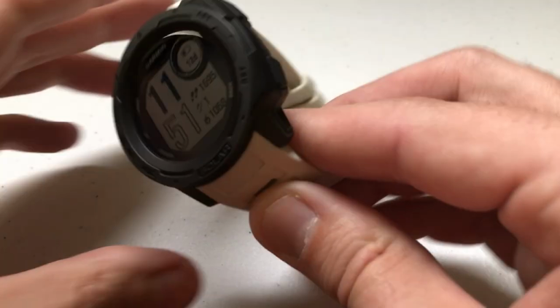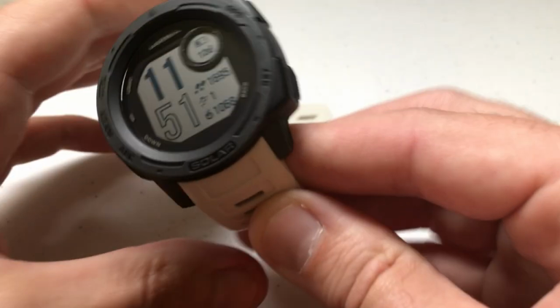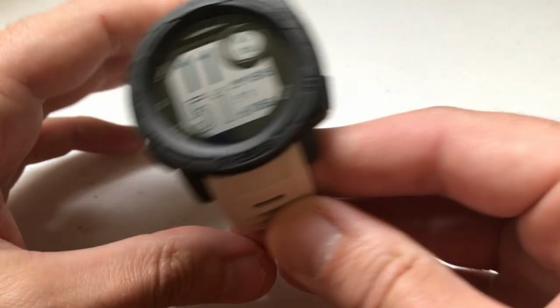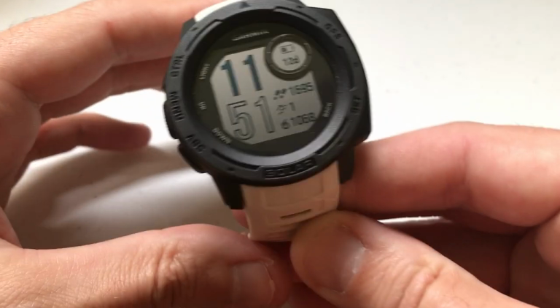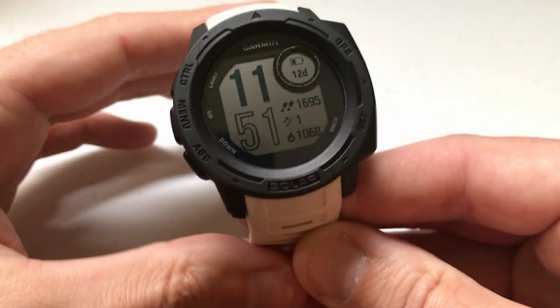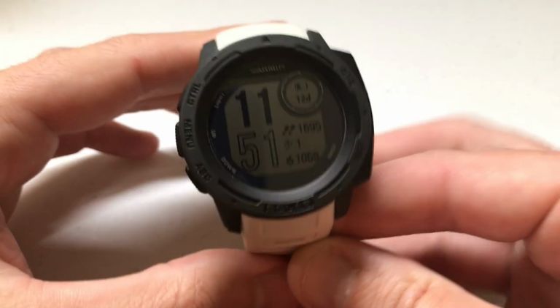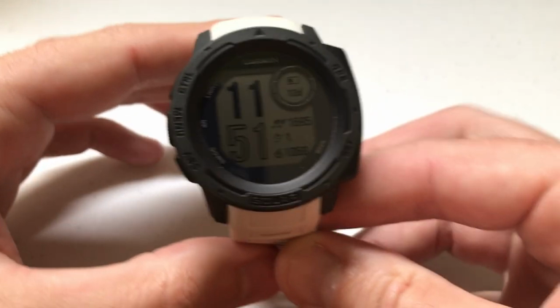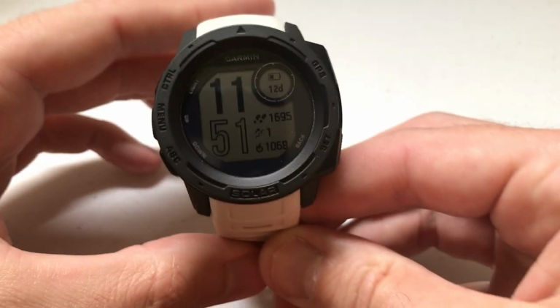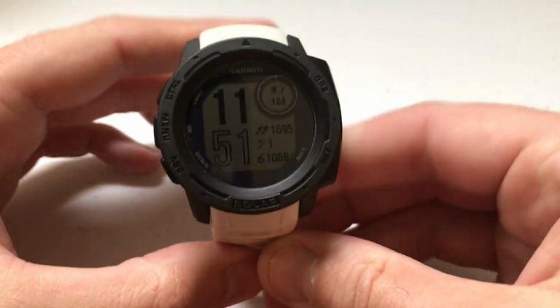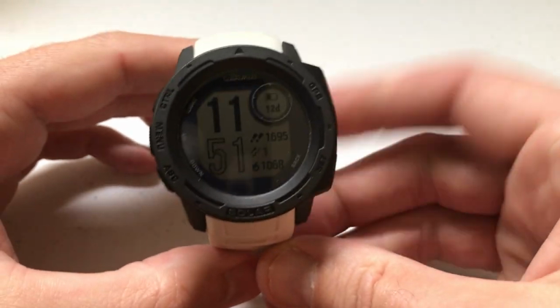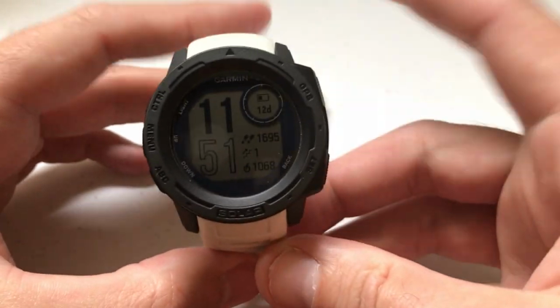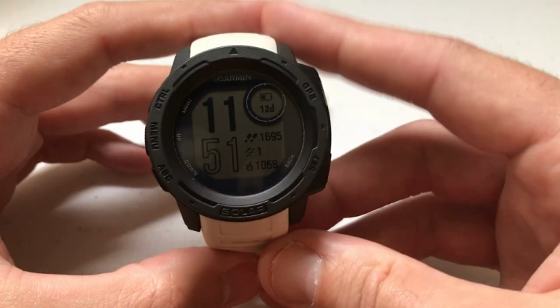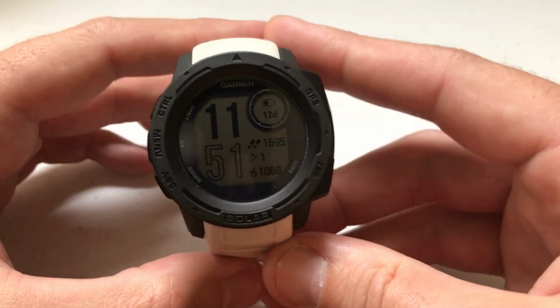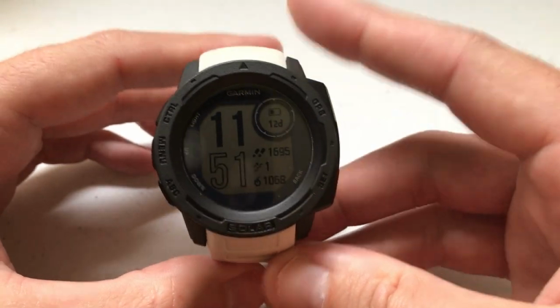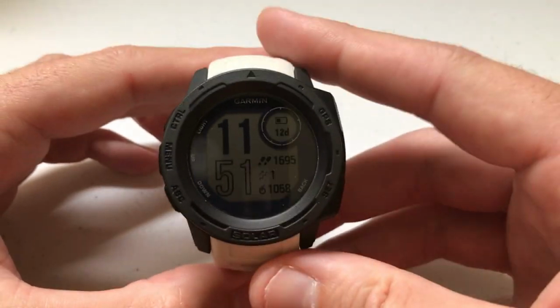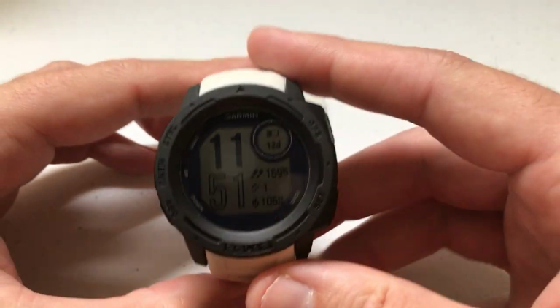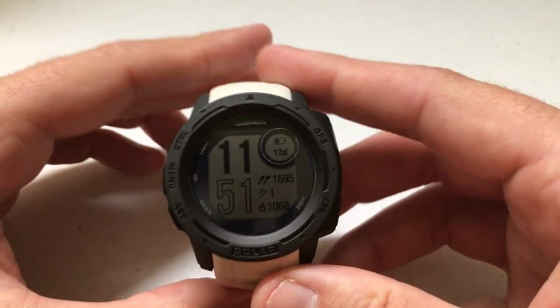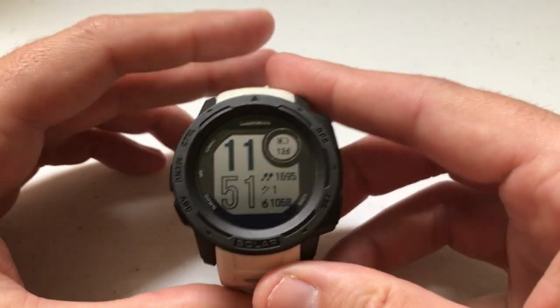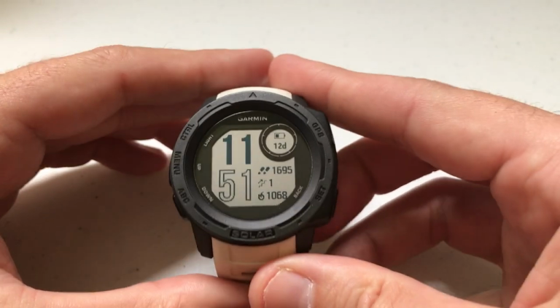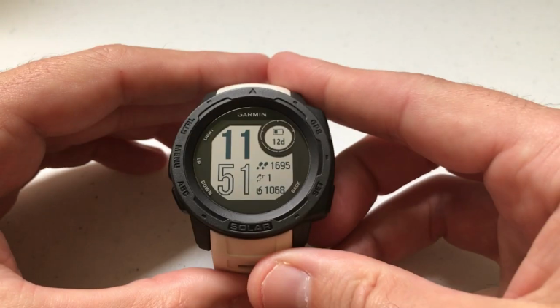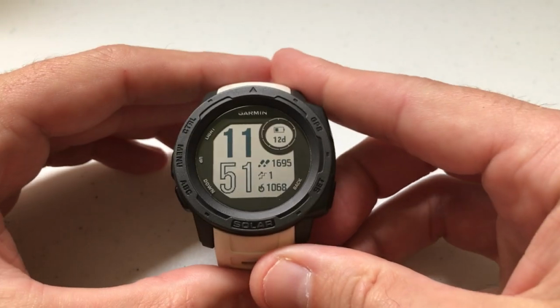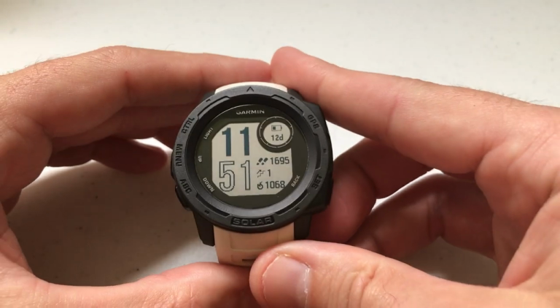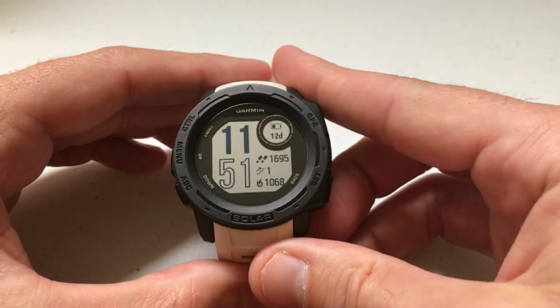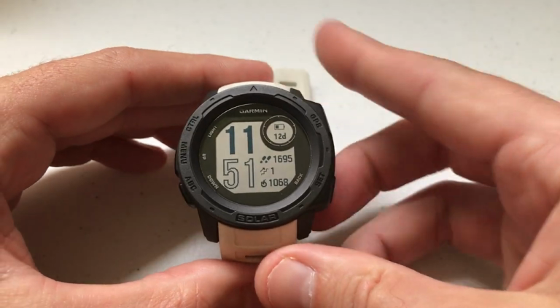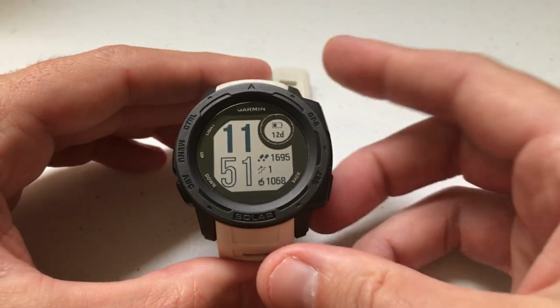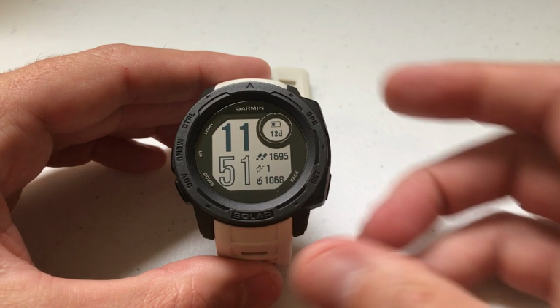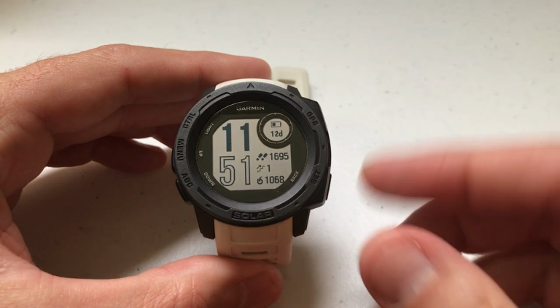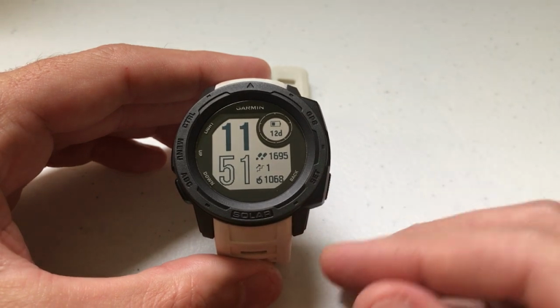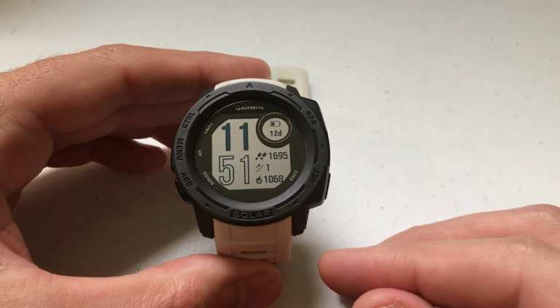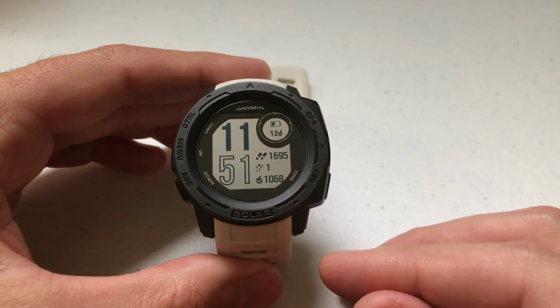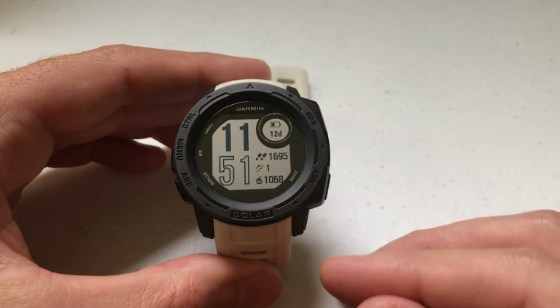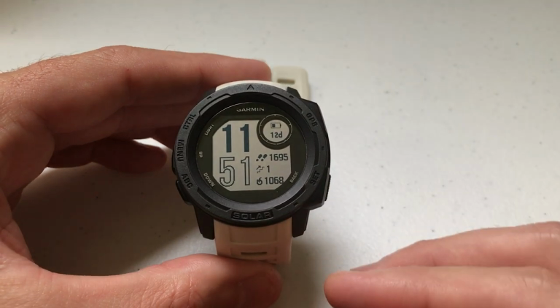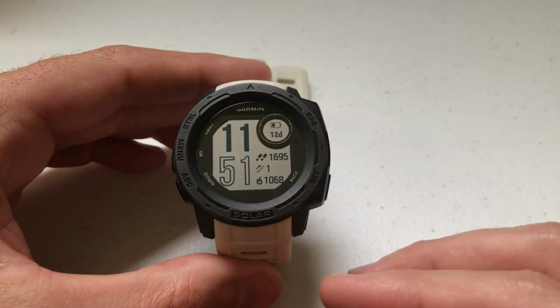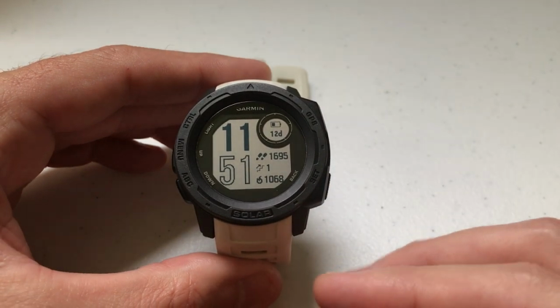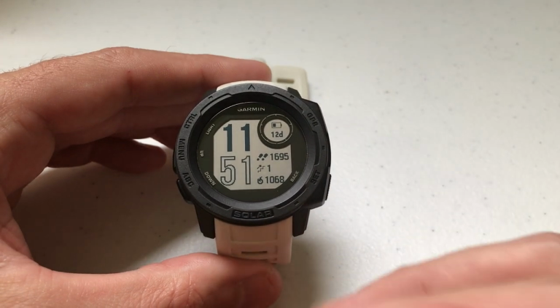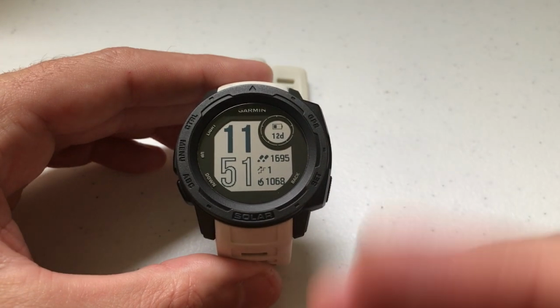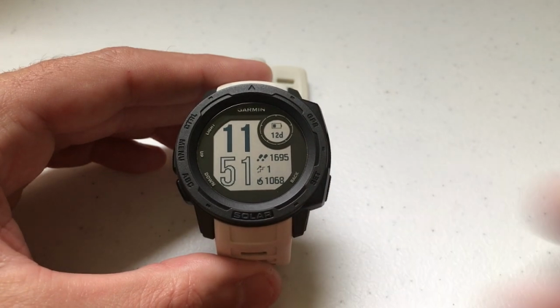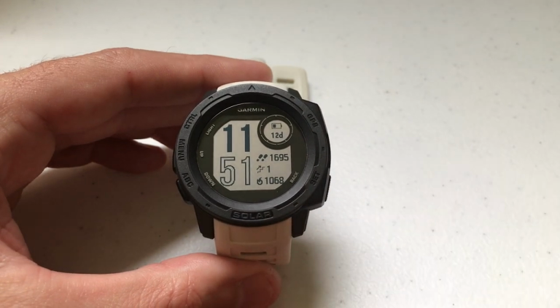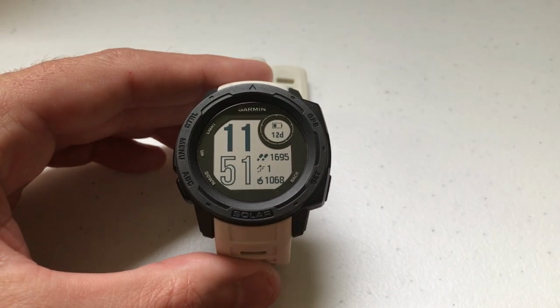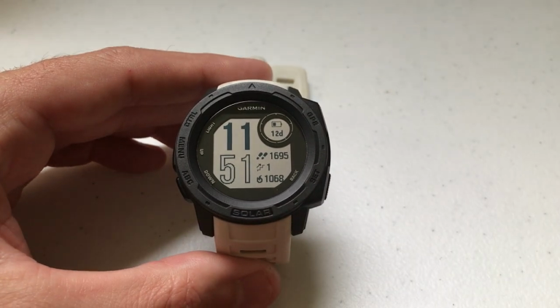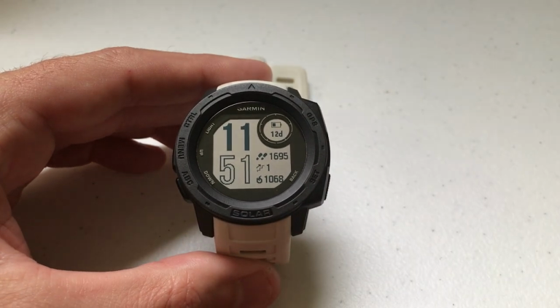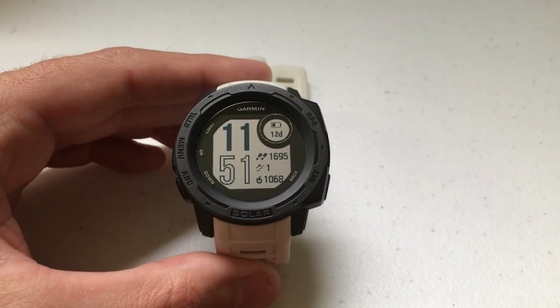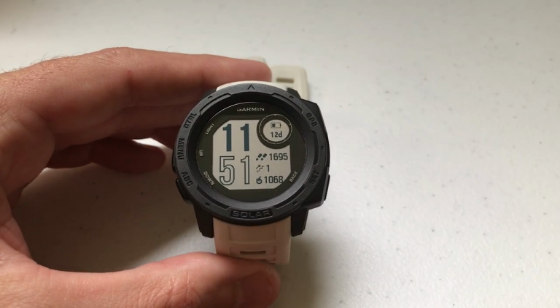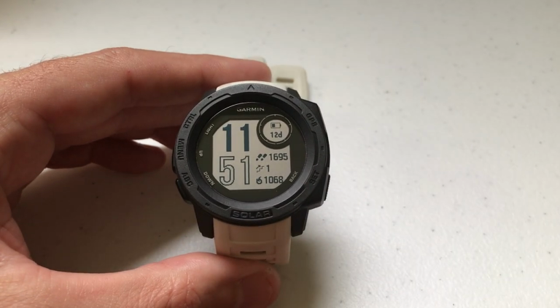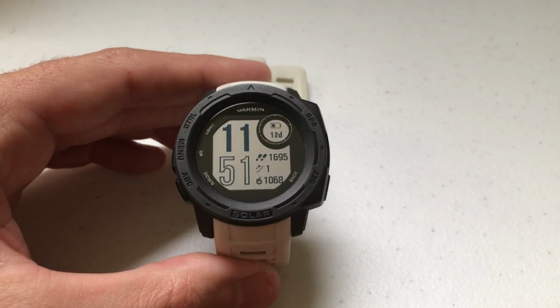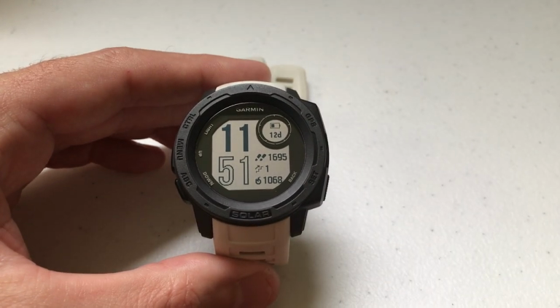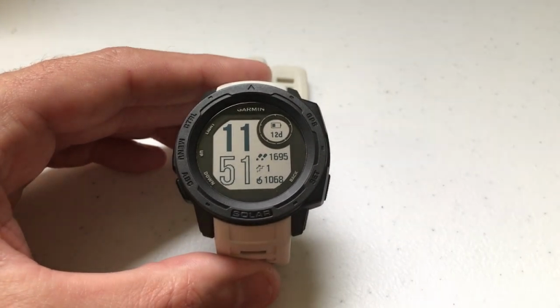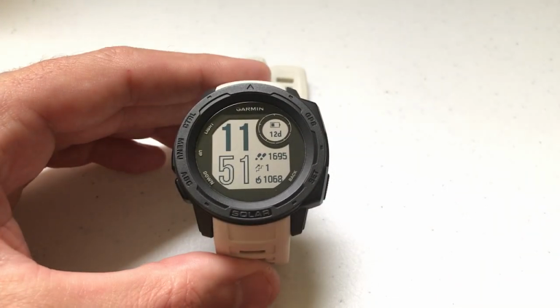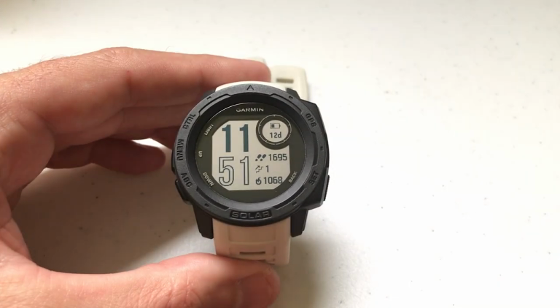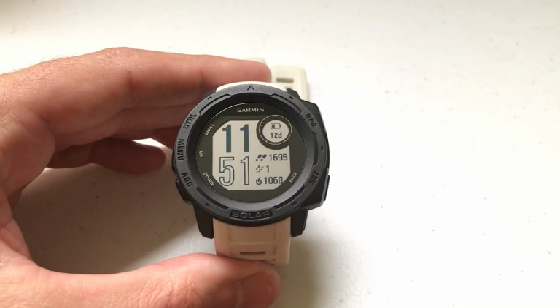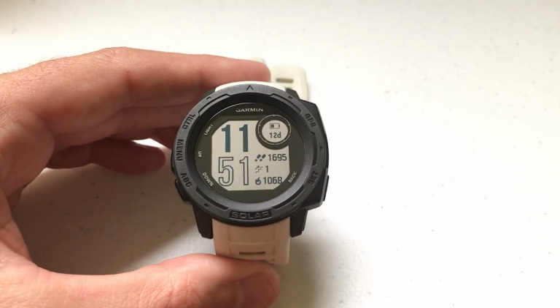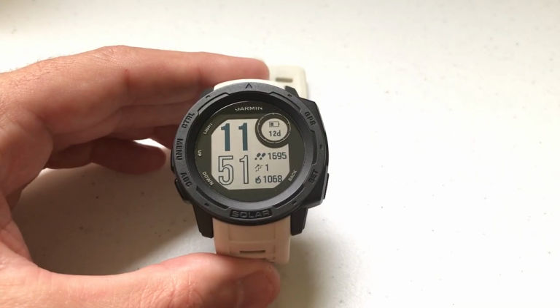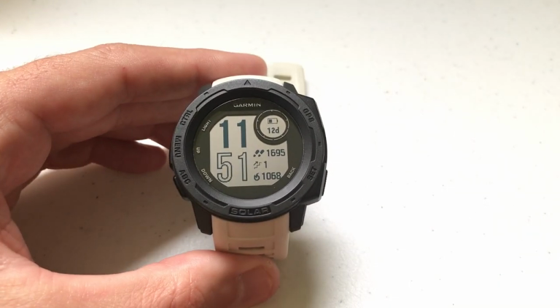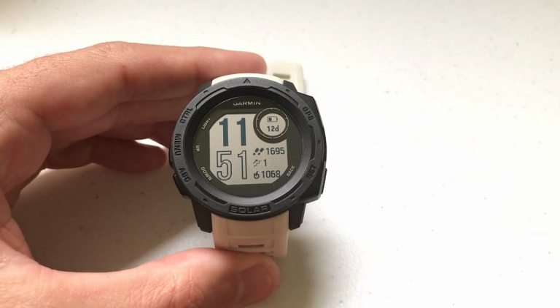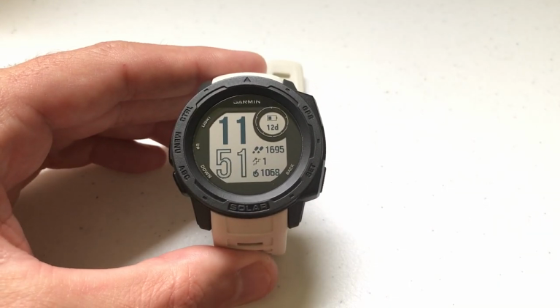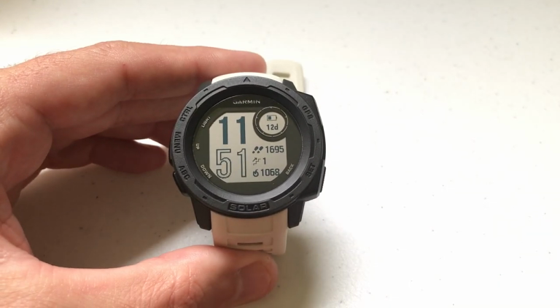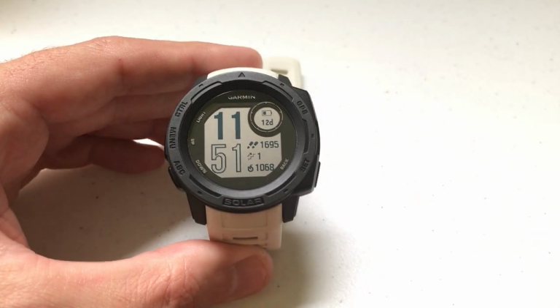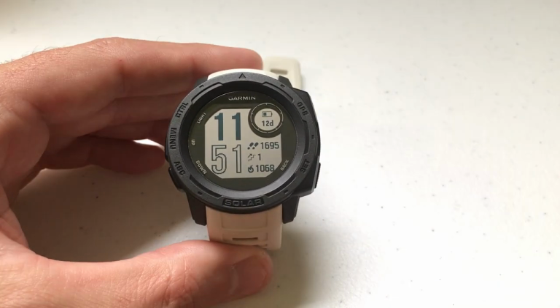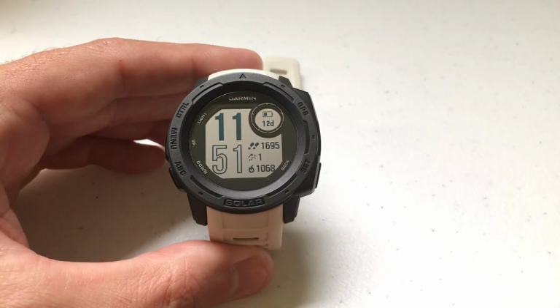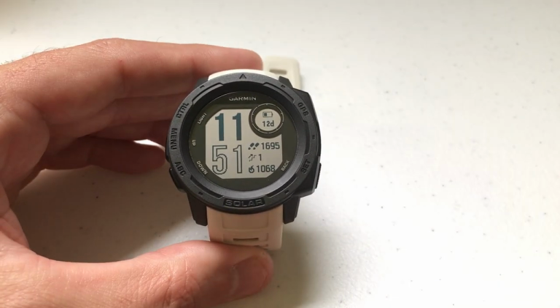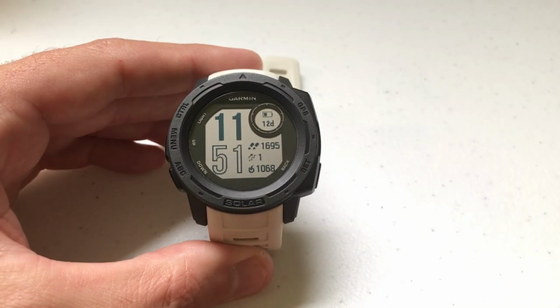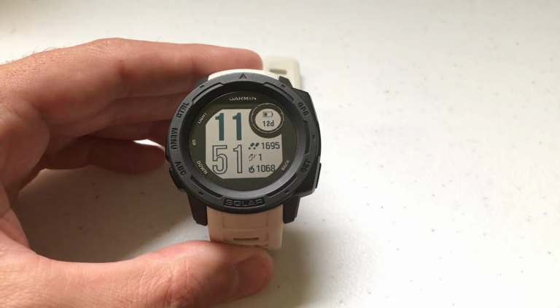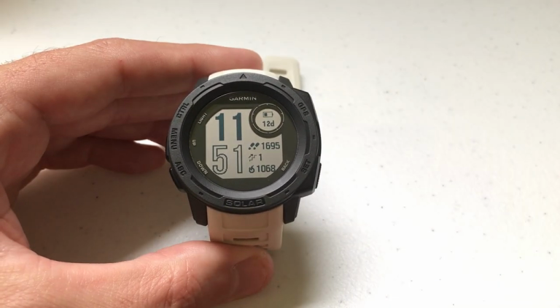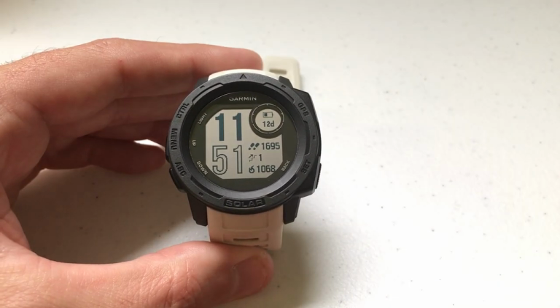Hey everybody, as always I hope you're doing well out there. Today I'm going to be doing a quick video to walk you through how to add a widget to your widget wheel on your Garmin Instinct watch.